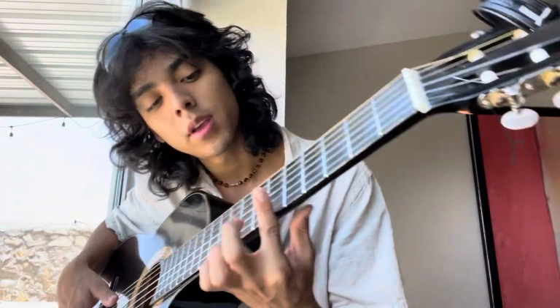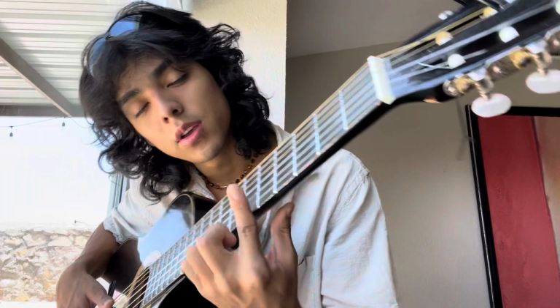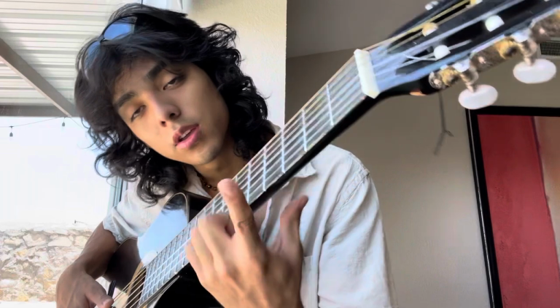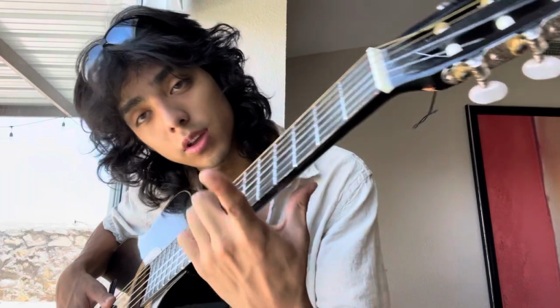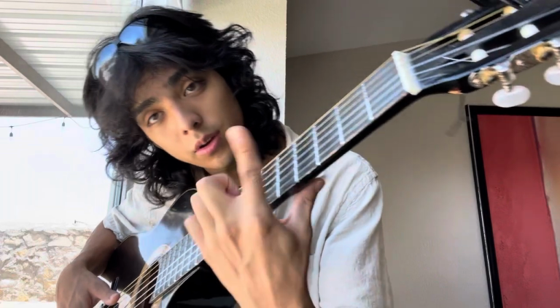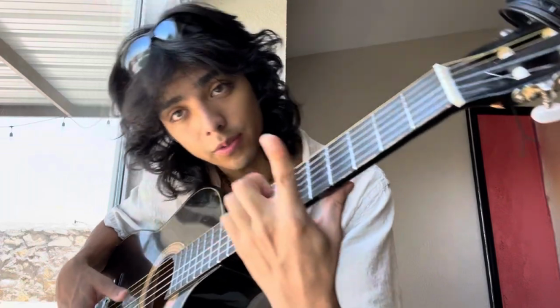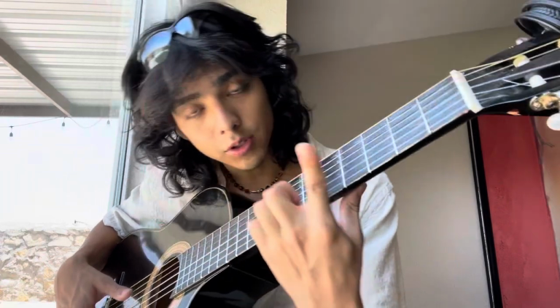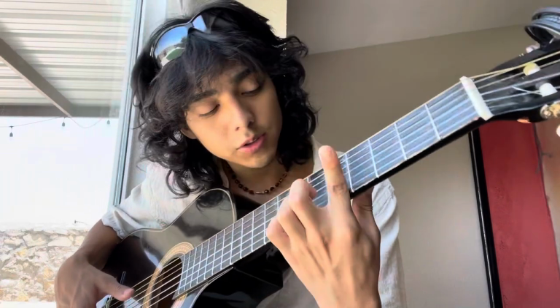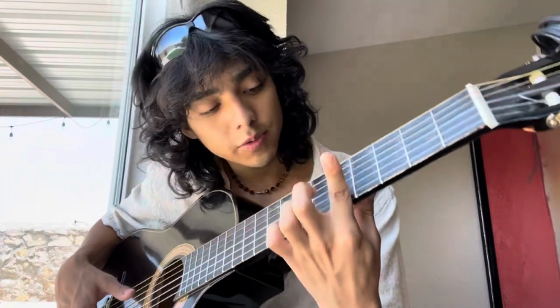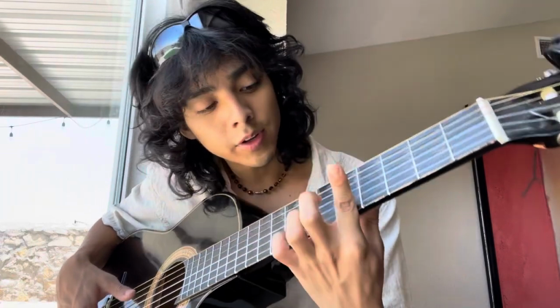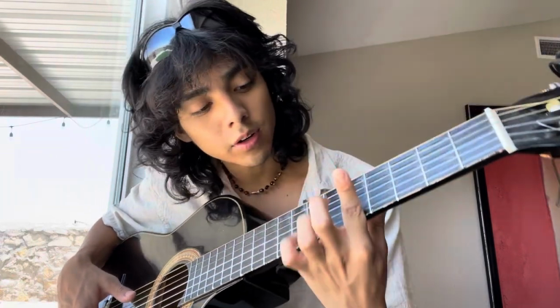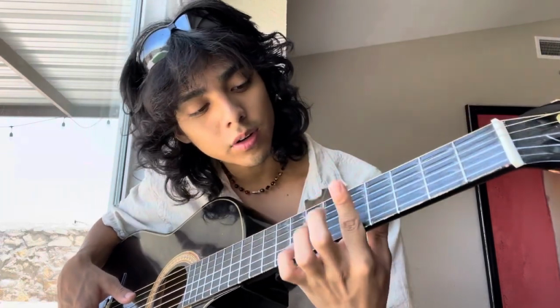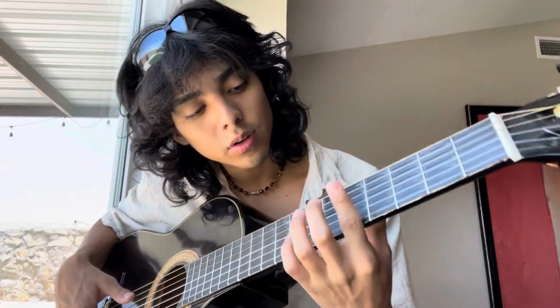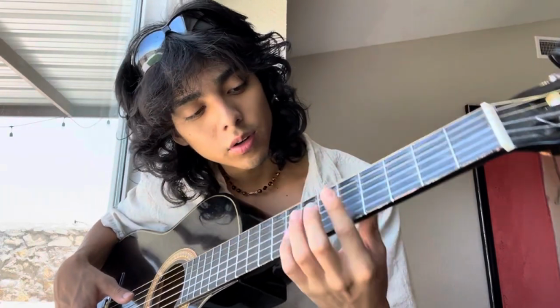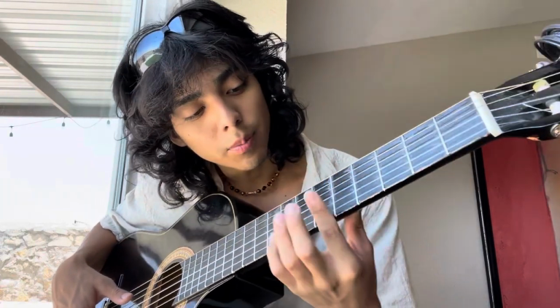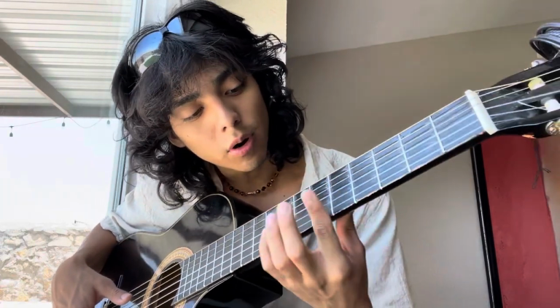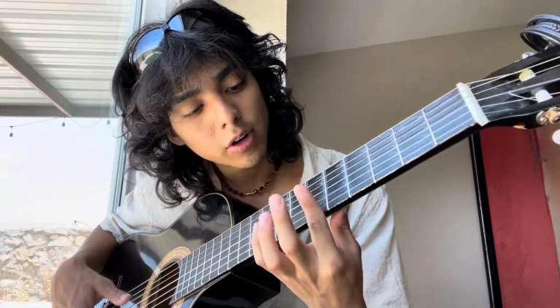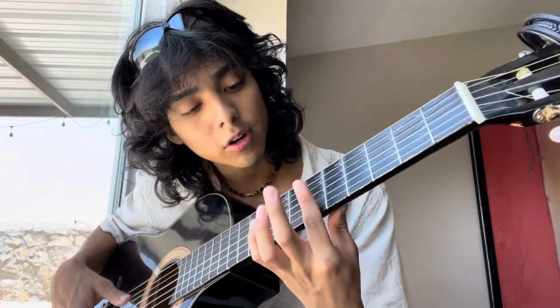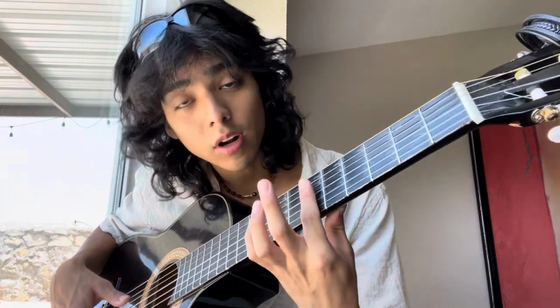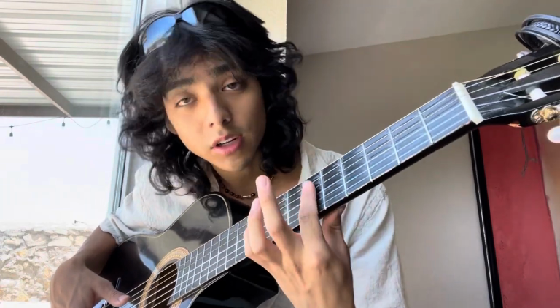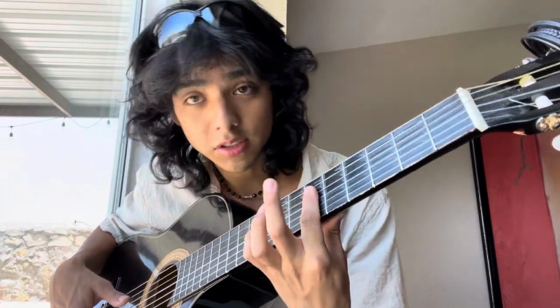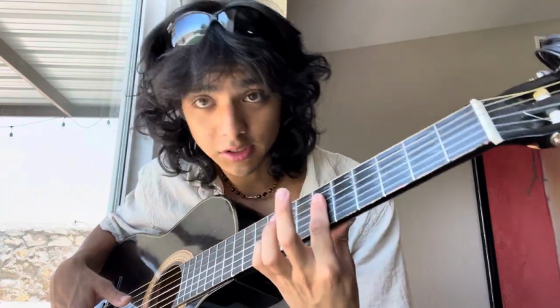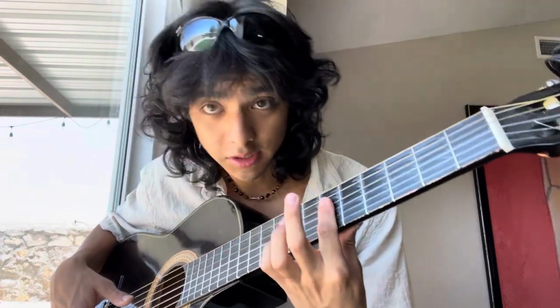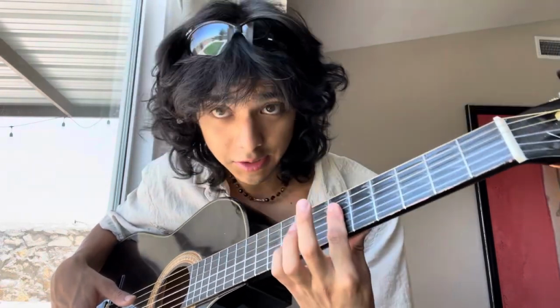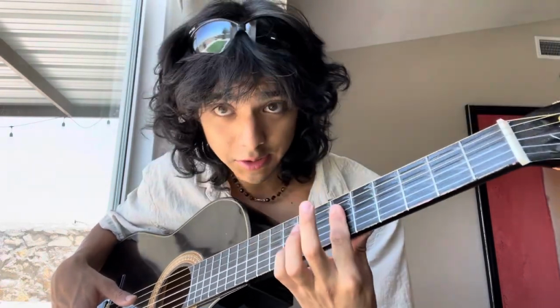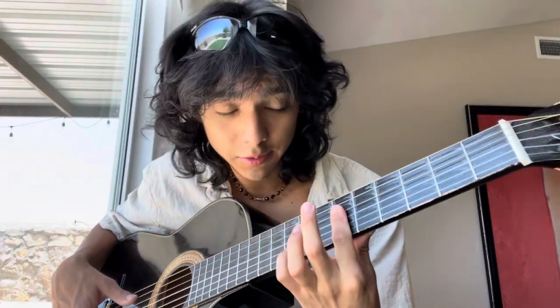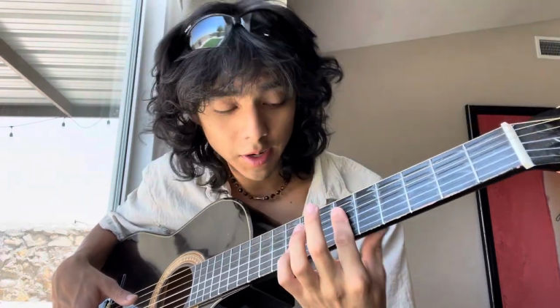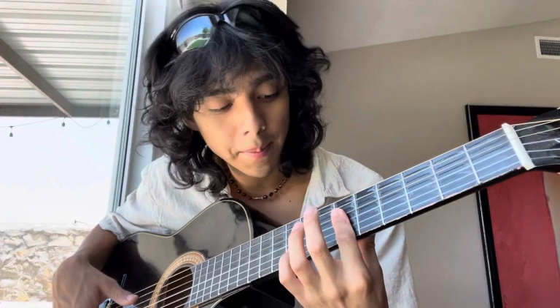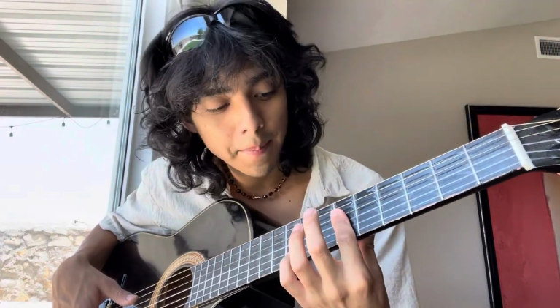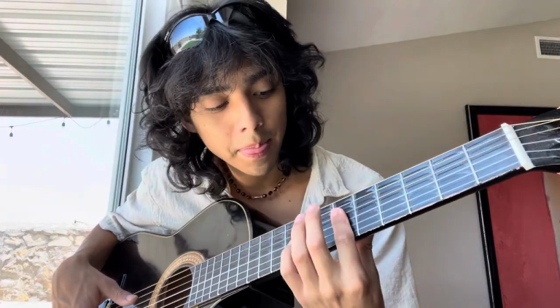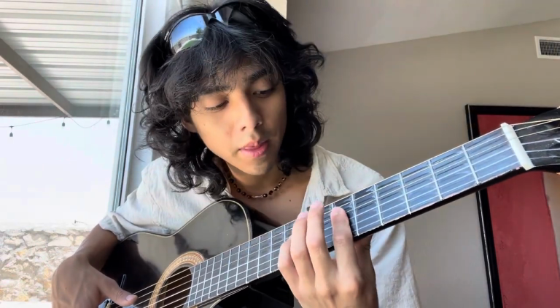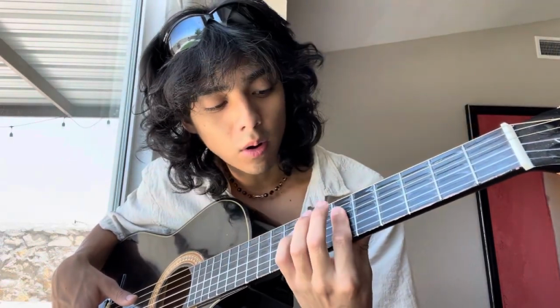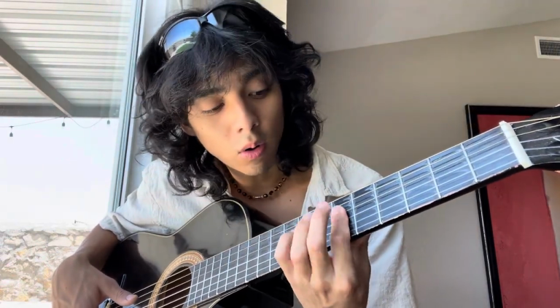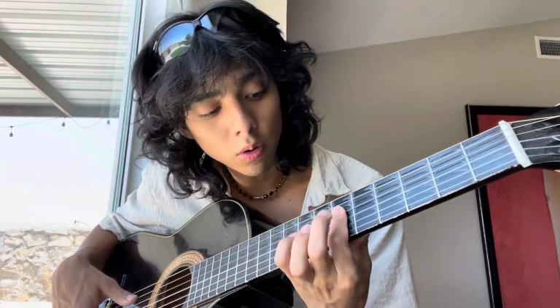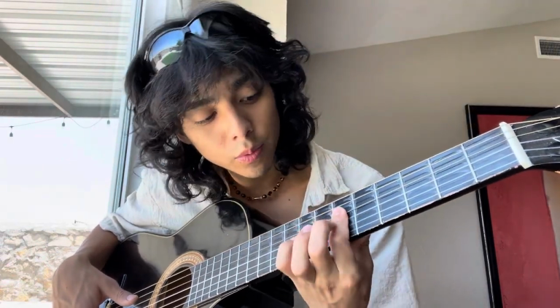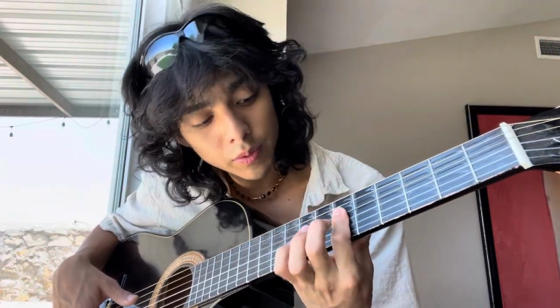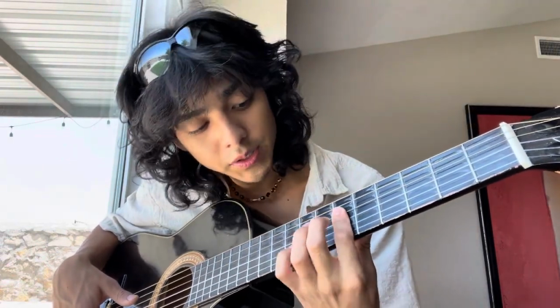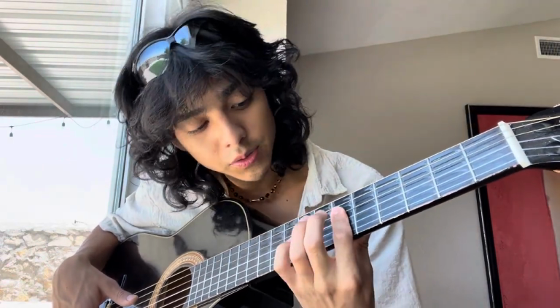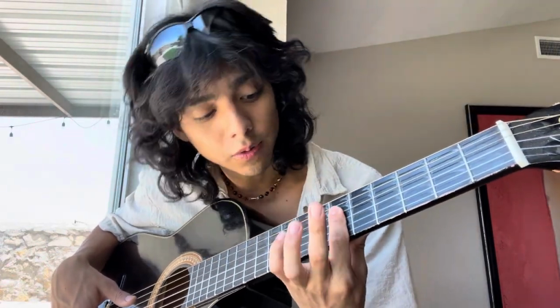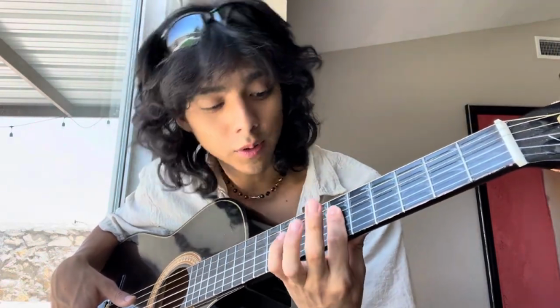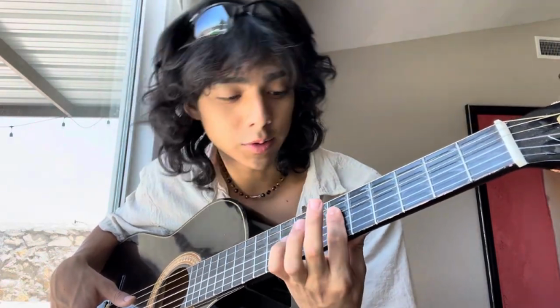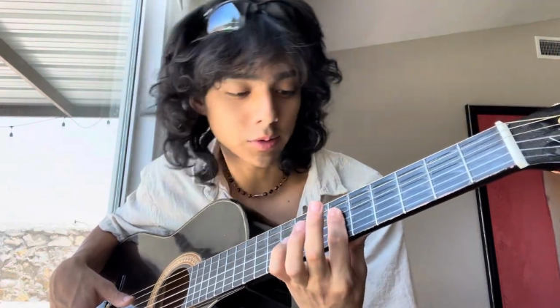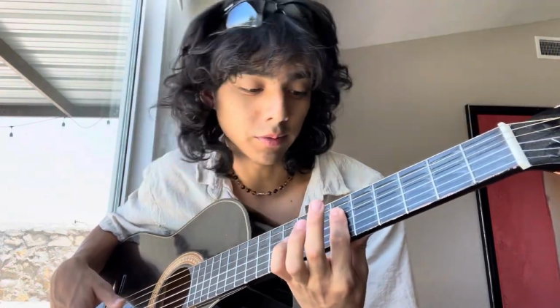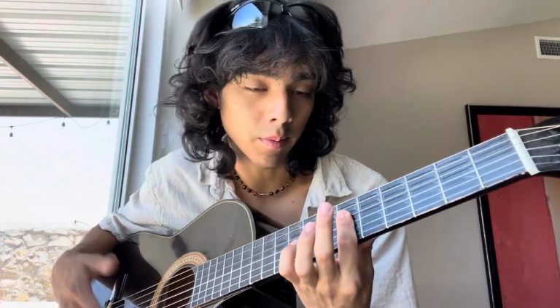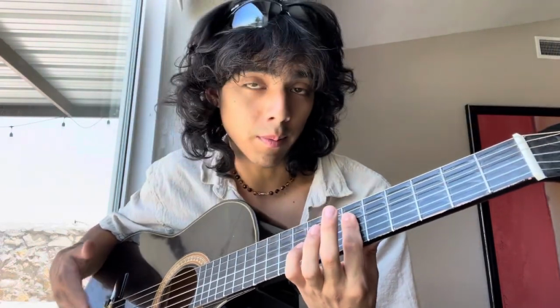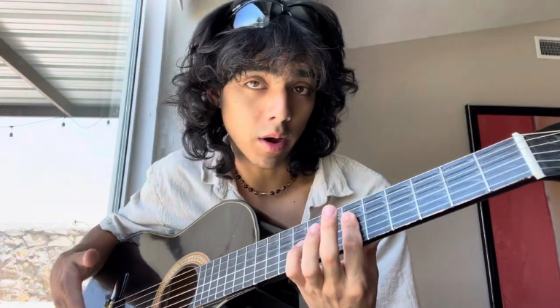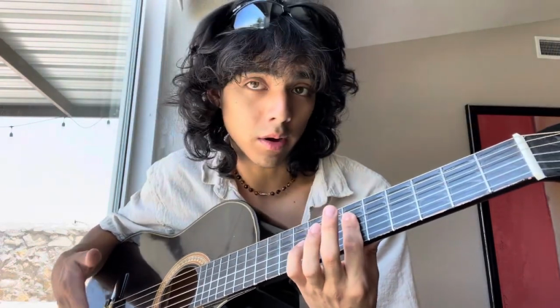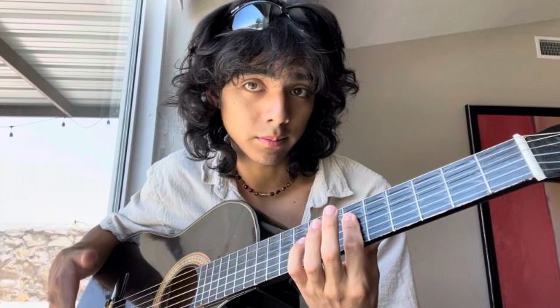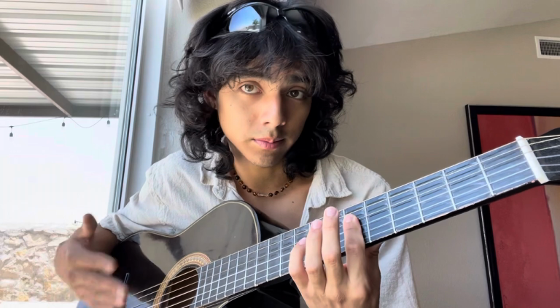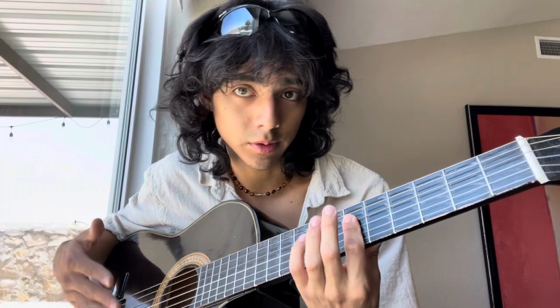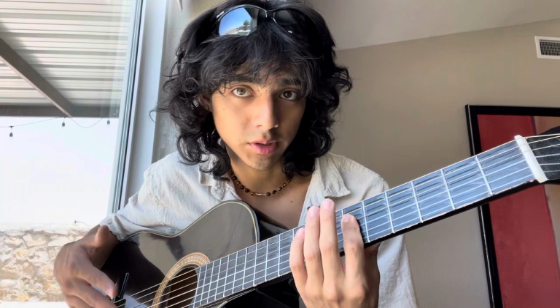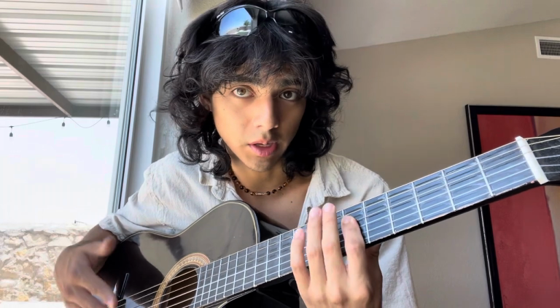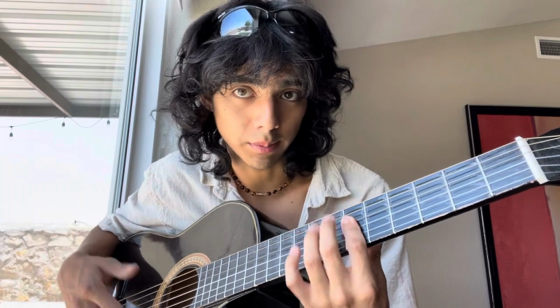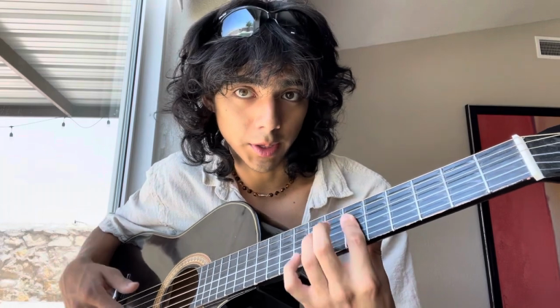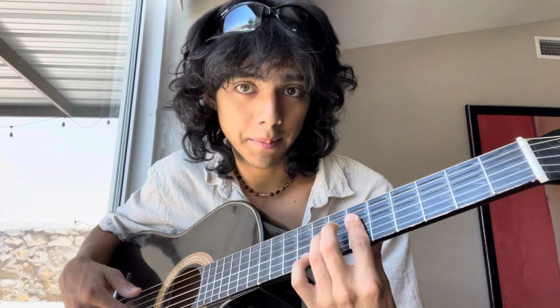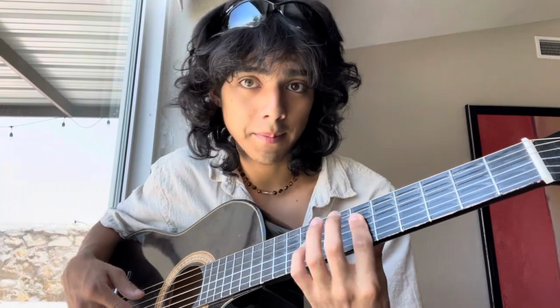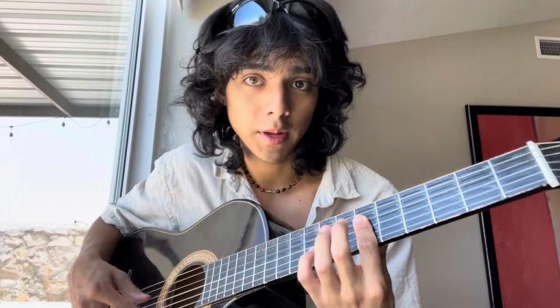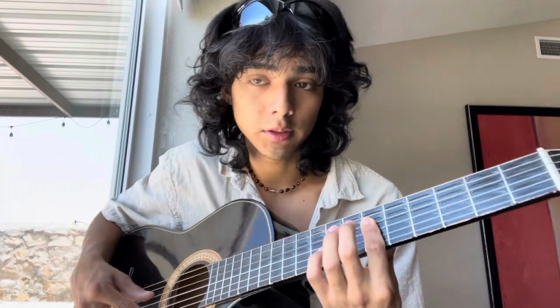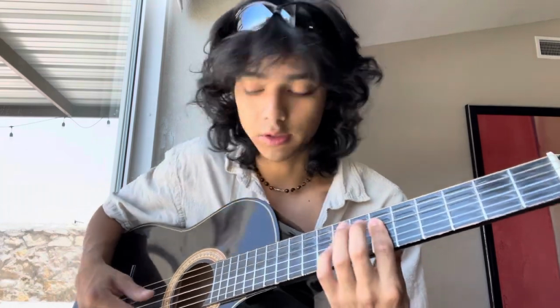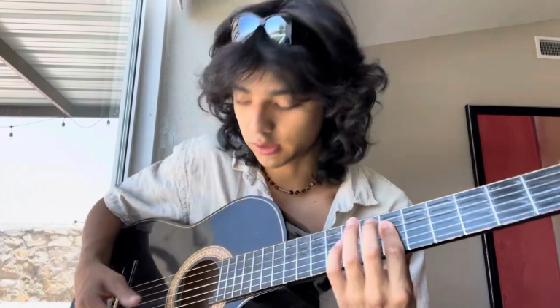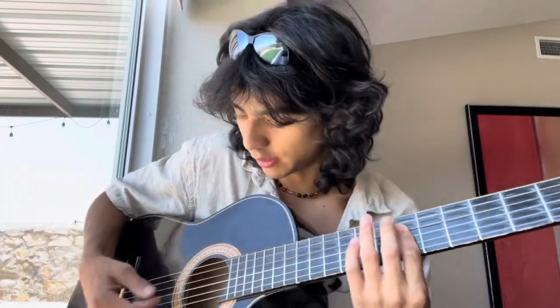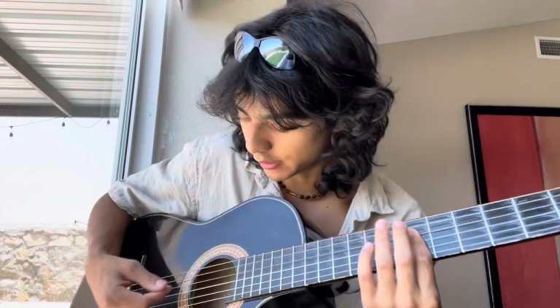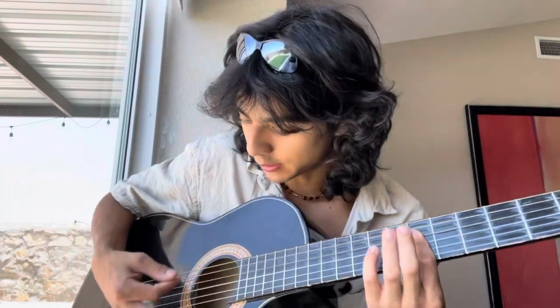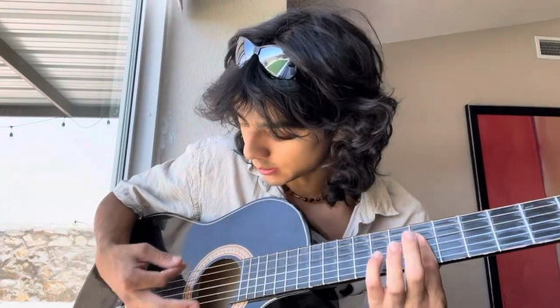Get your first finger and bar it across the sixth fret all the way to the fourth string, from the bottom to the top. It should sound like this.